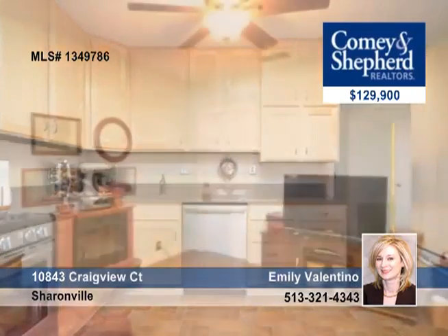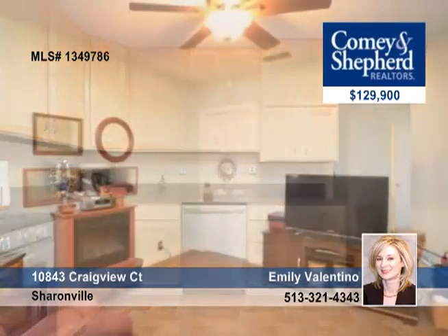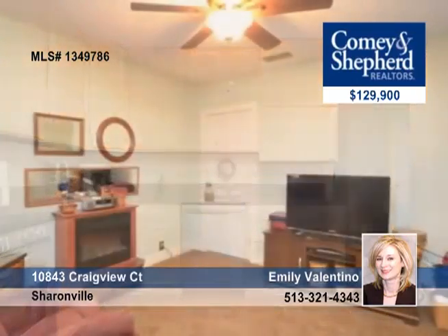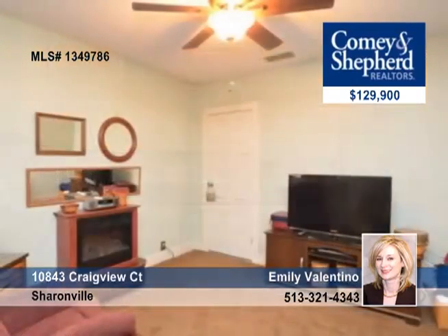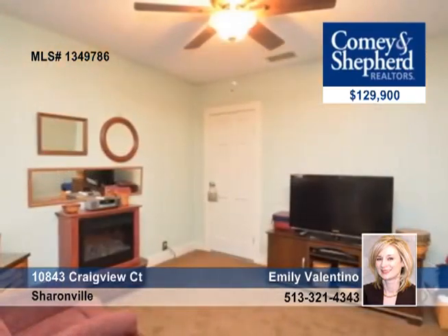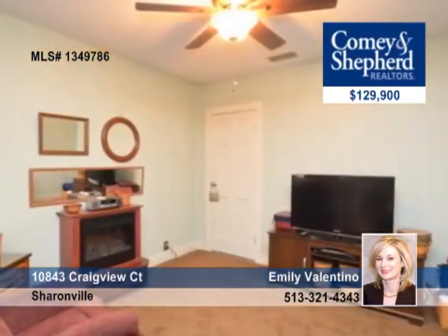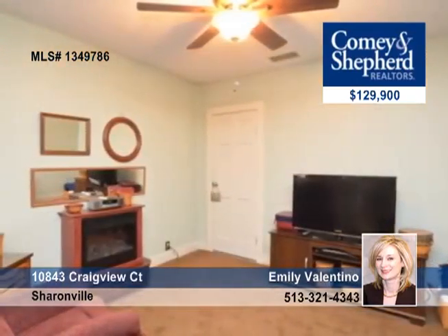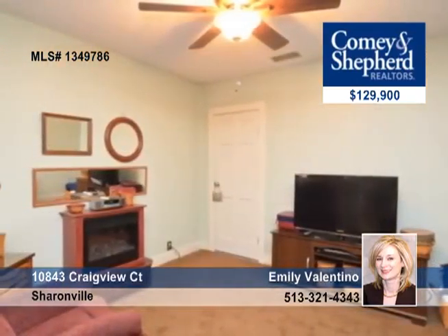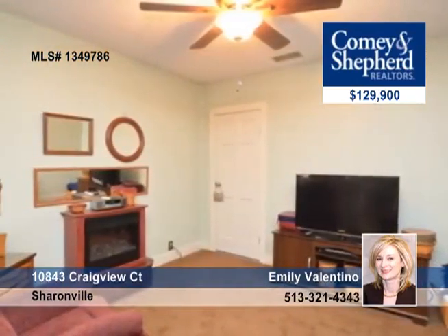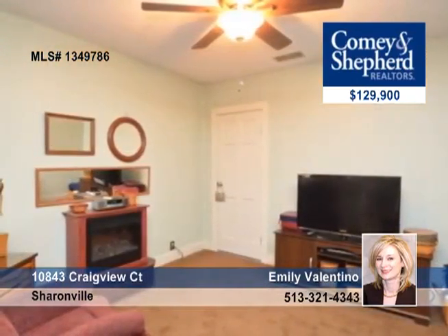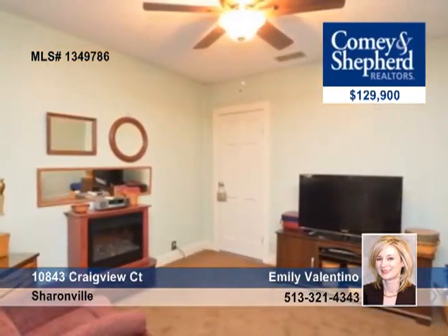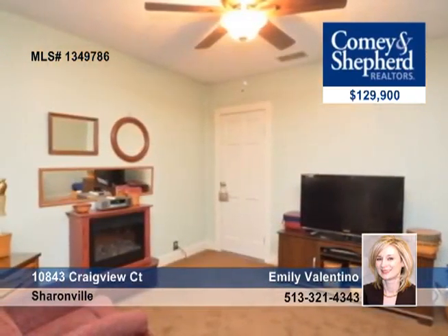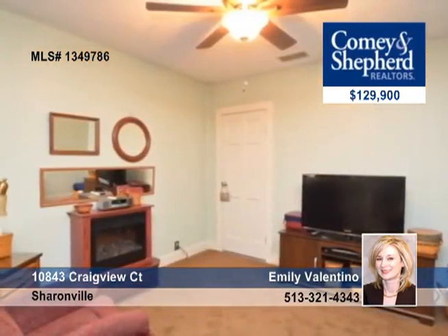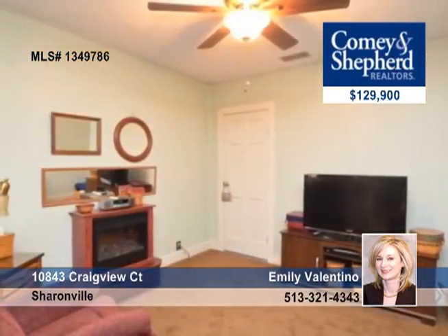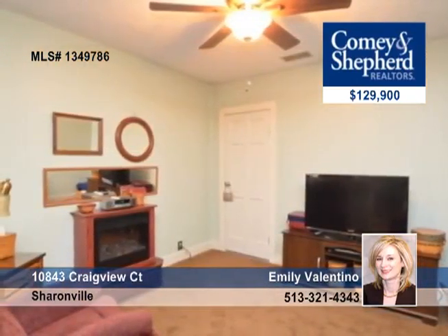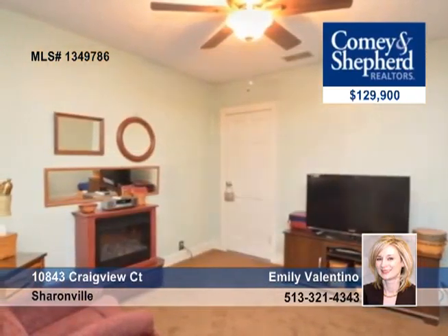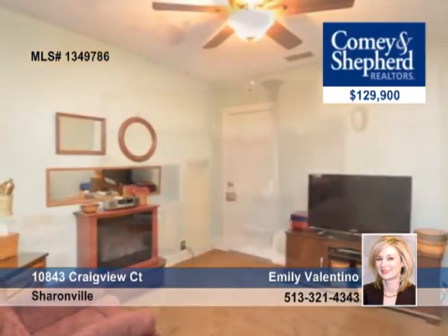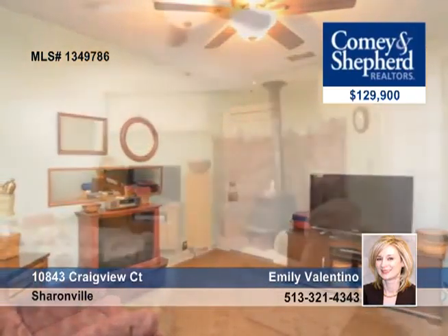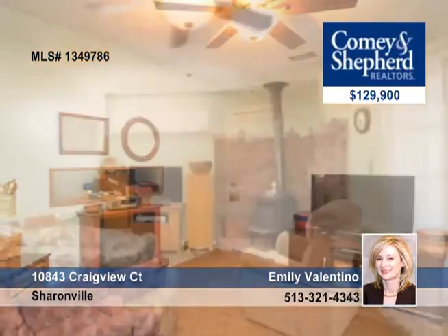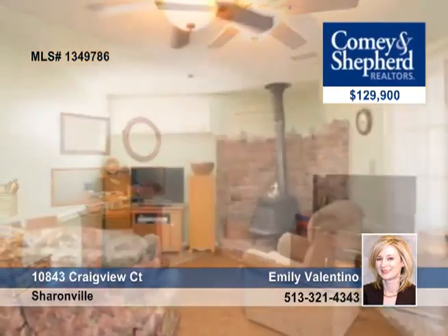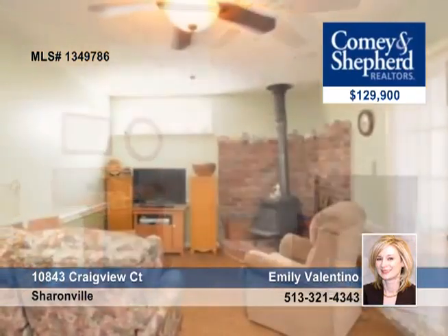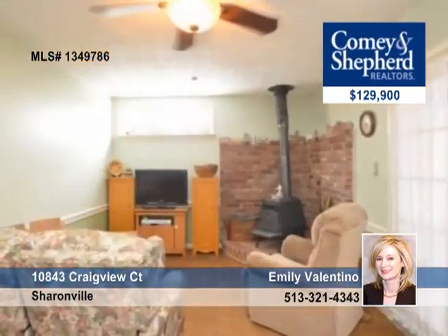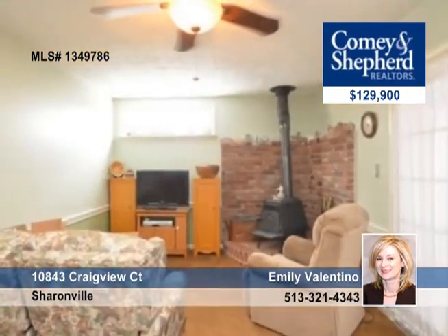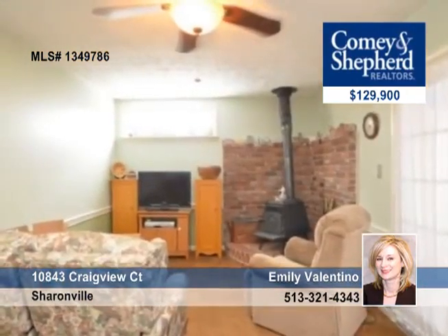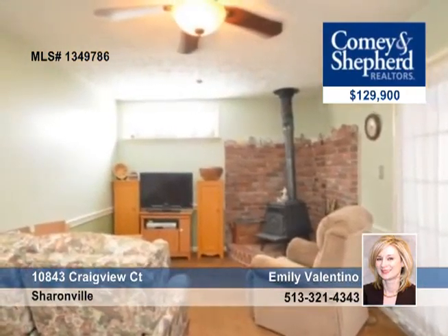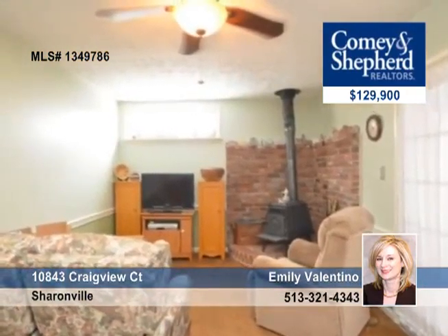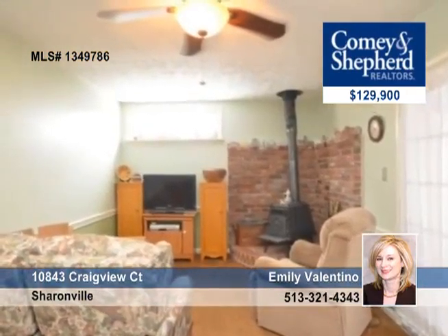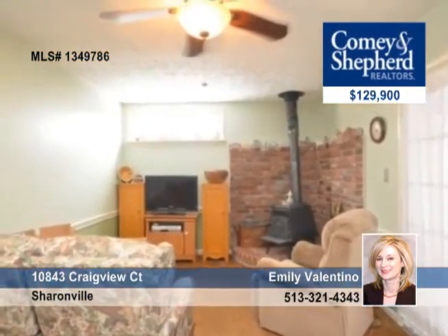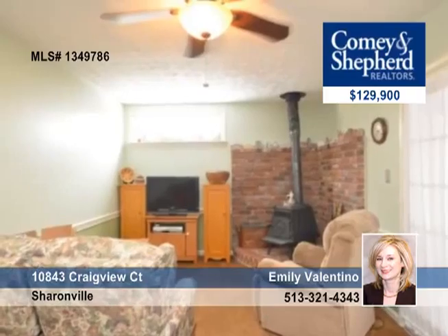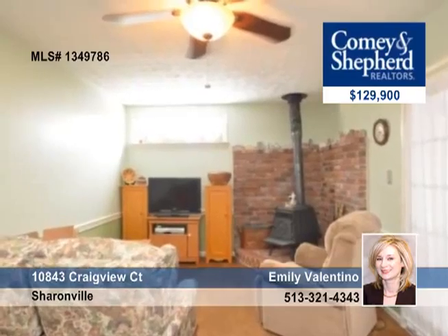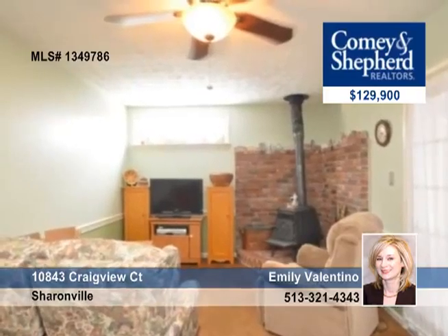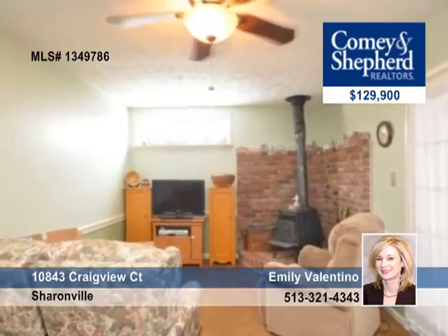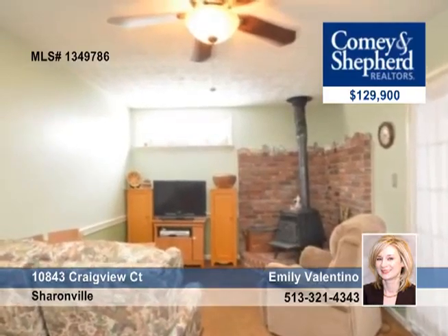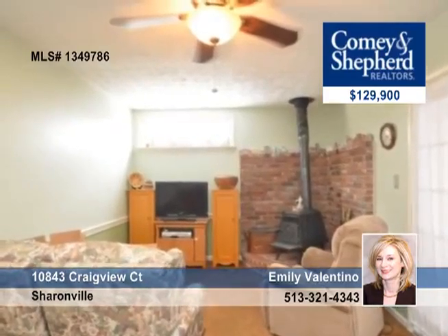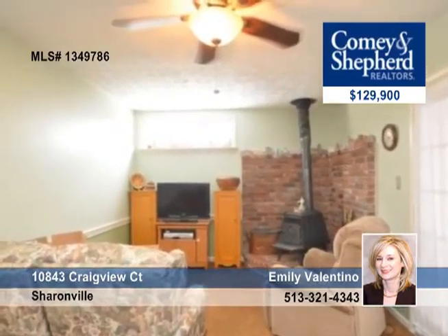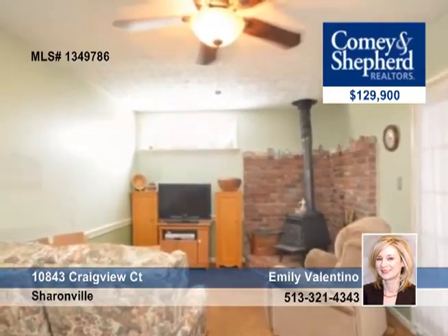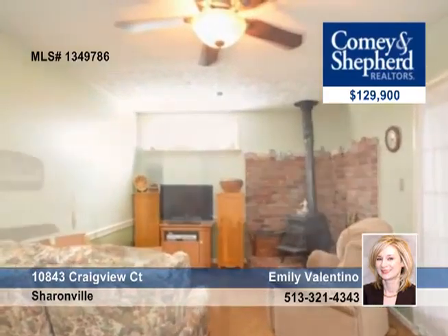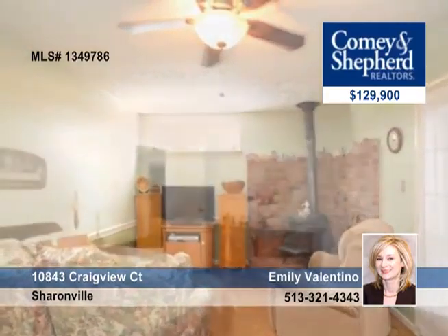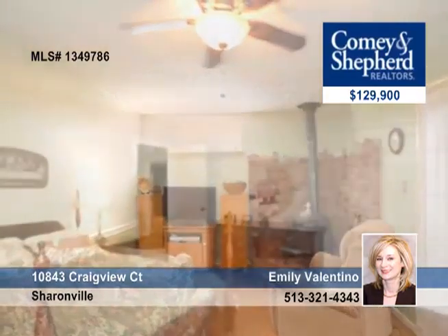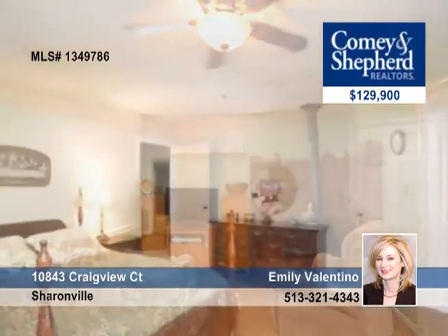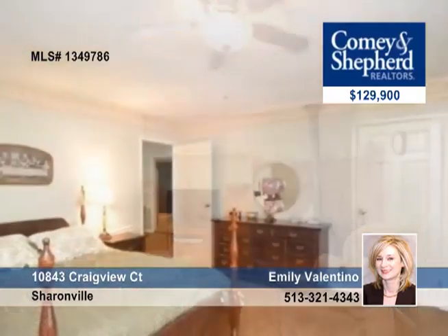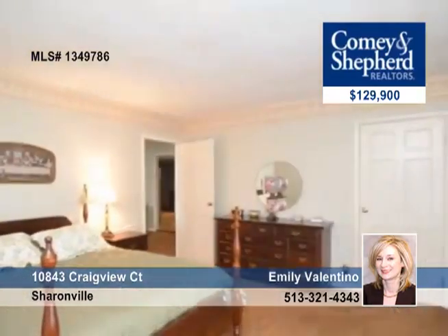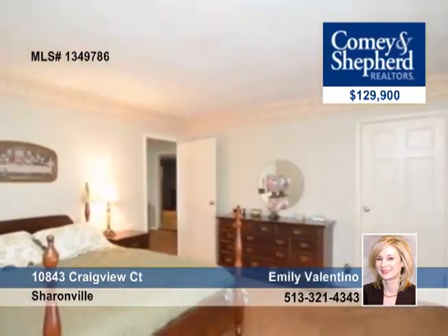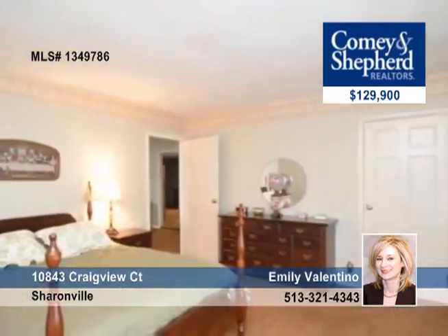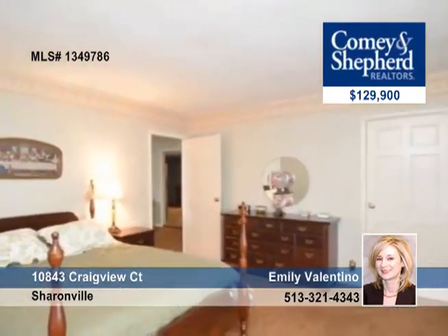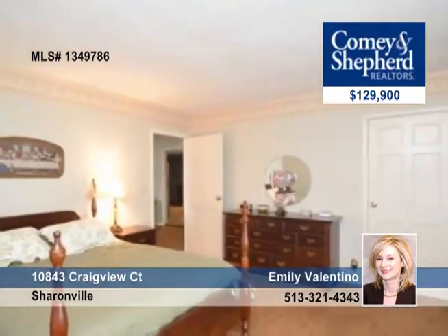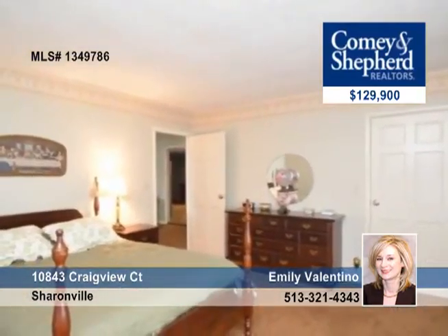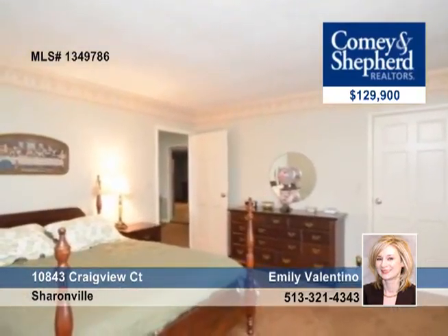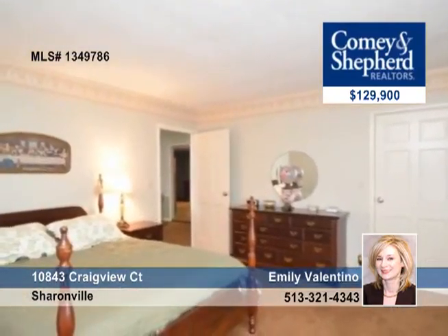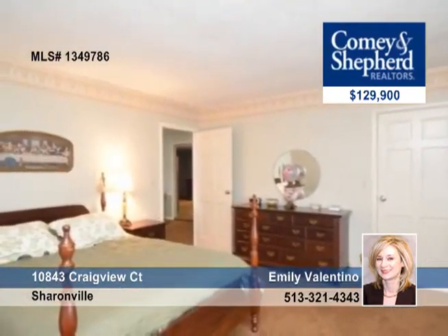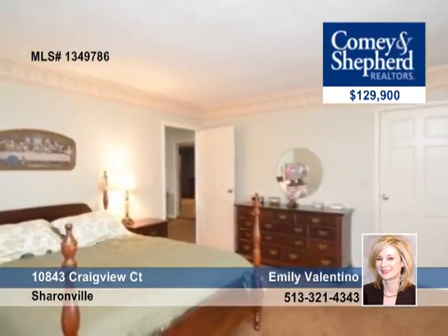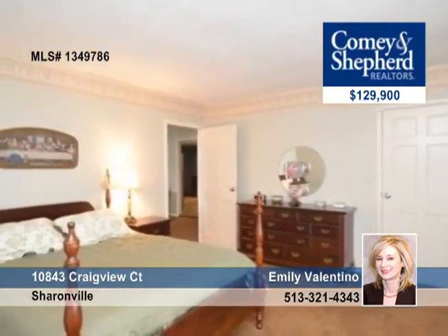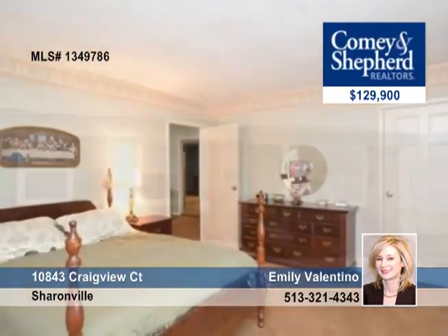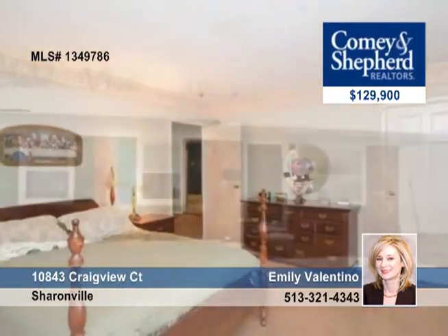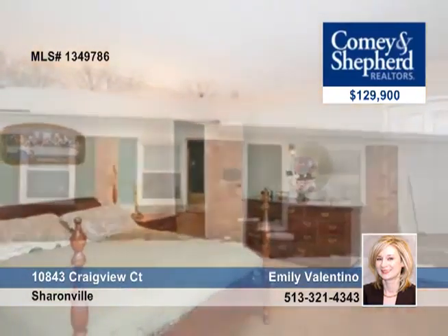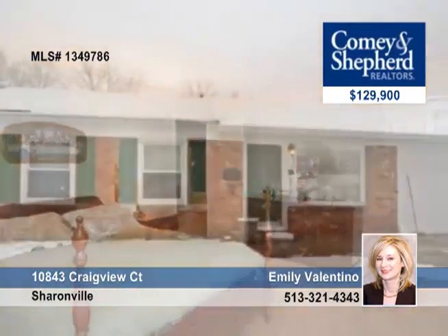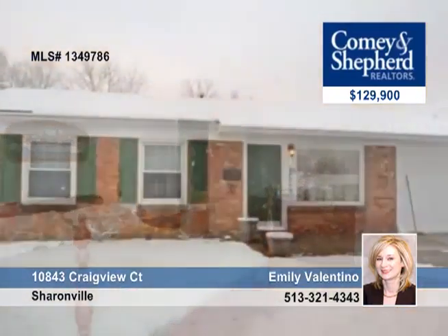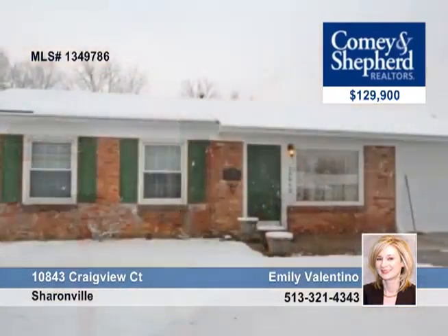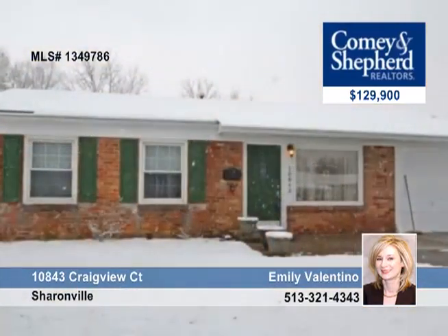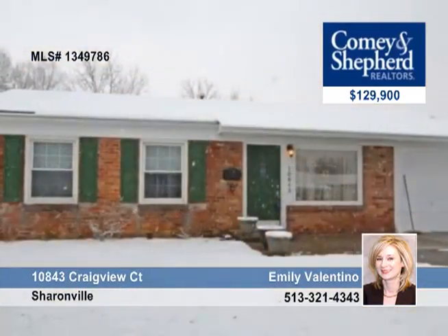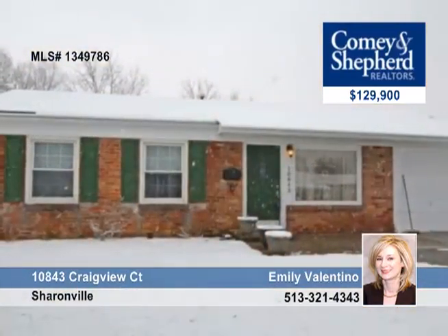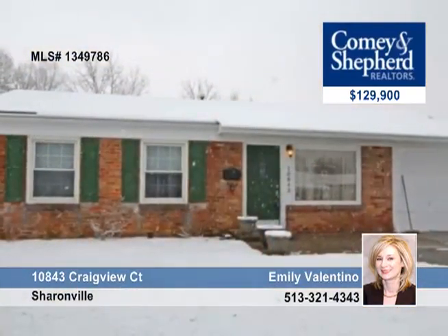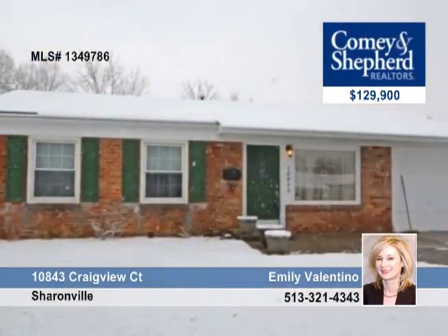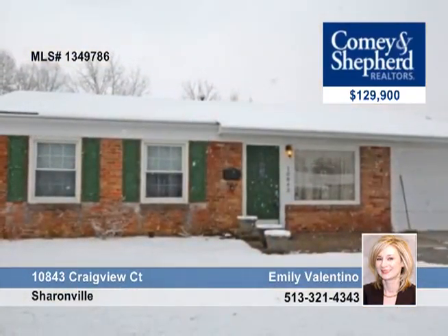Plus a screened-in porch, den, family room, custom cabinetry, granite, and stainless steel appliances in the kitchen. Emily has more information in a tour.